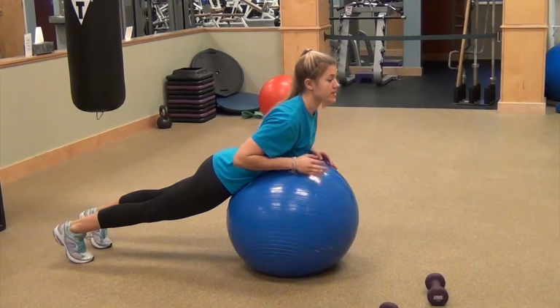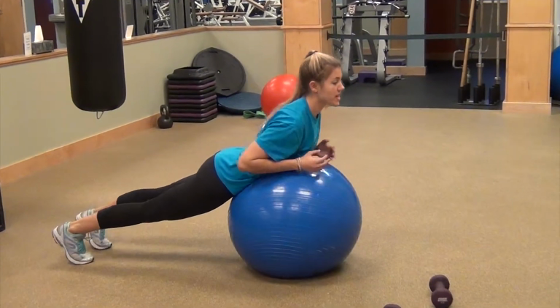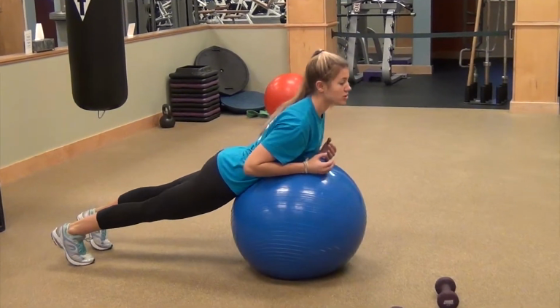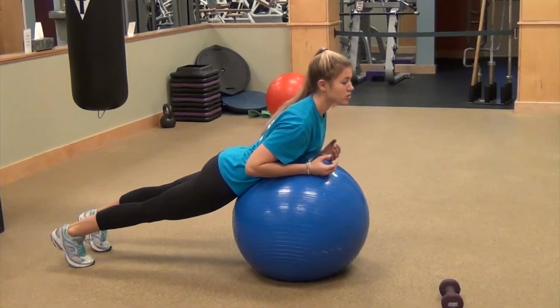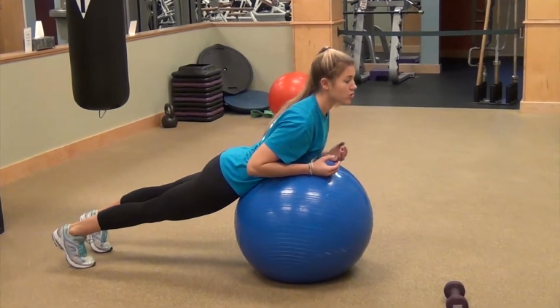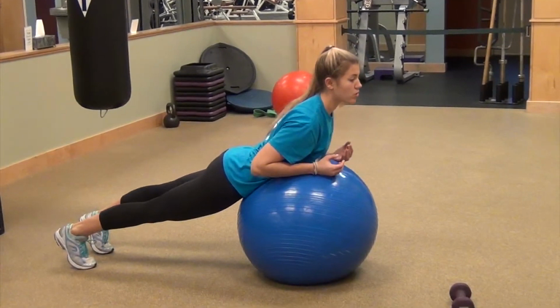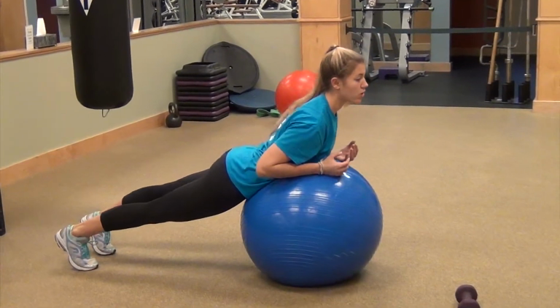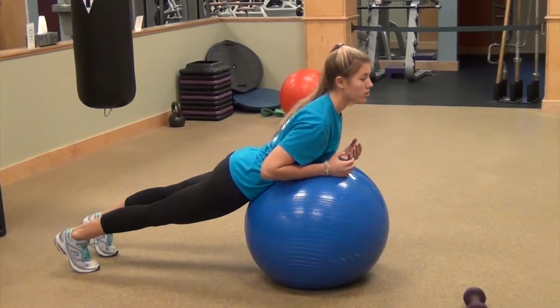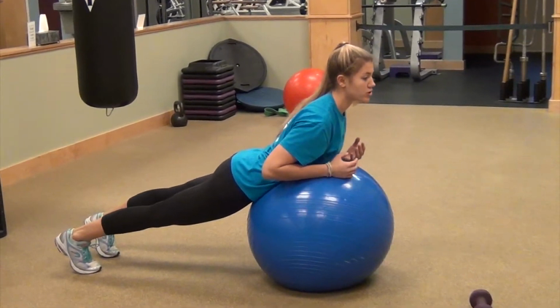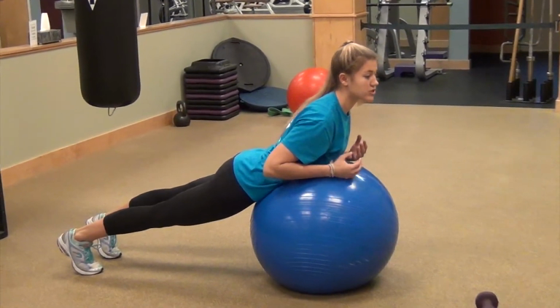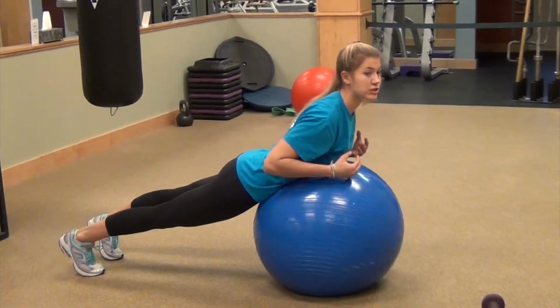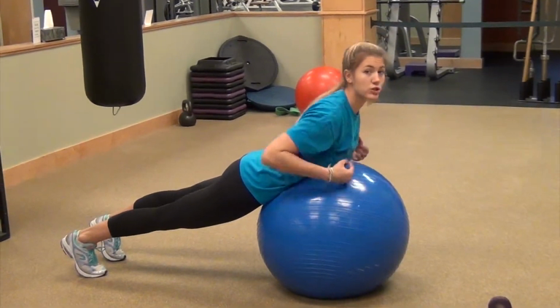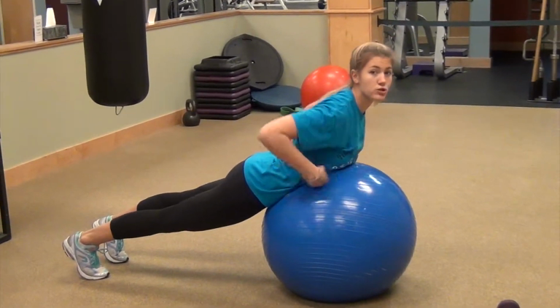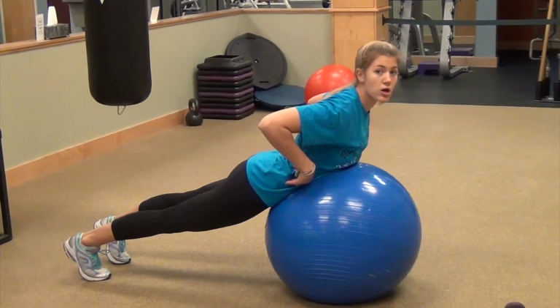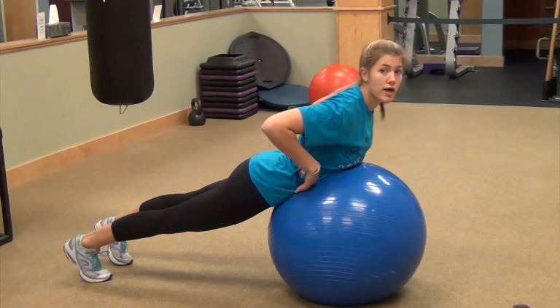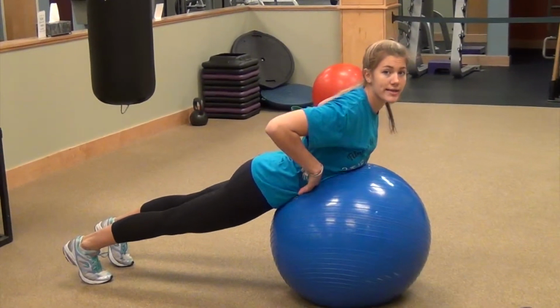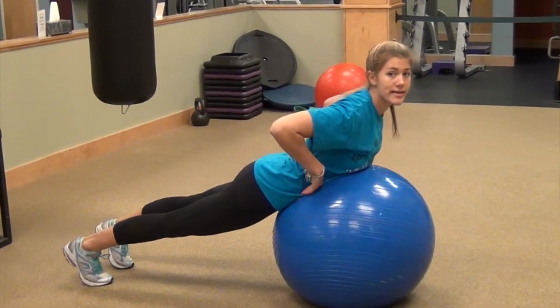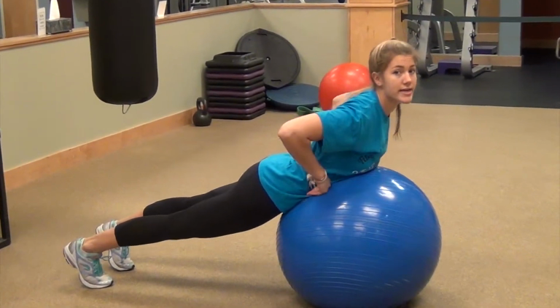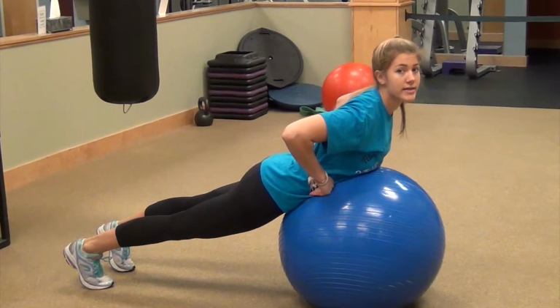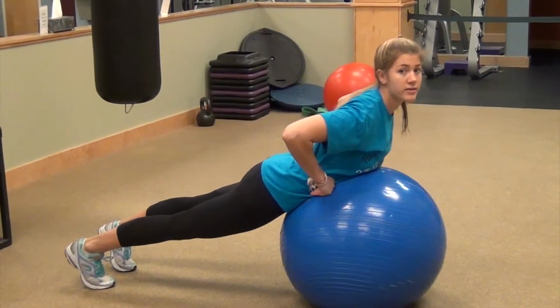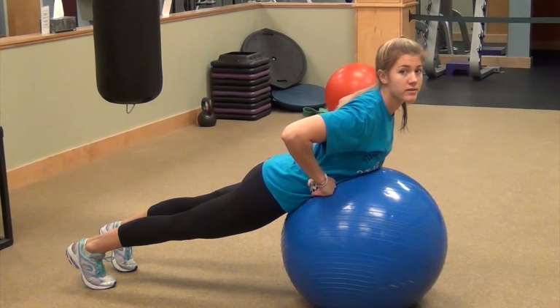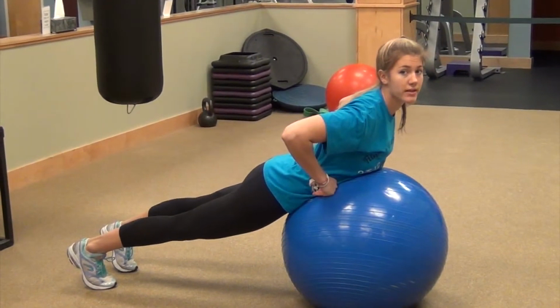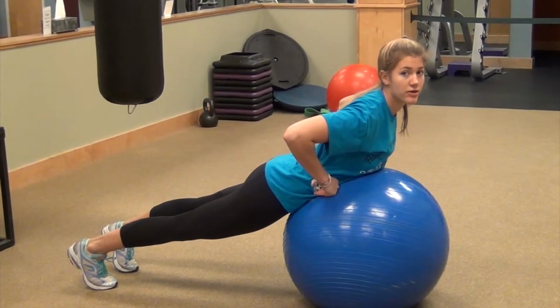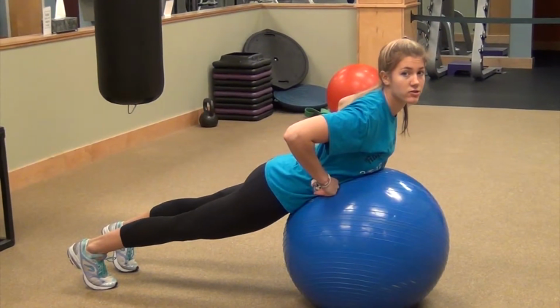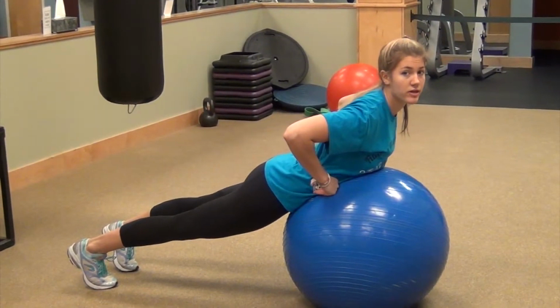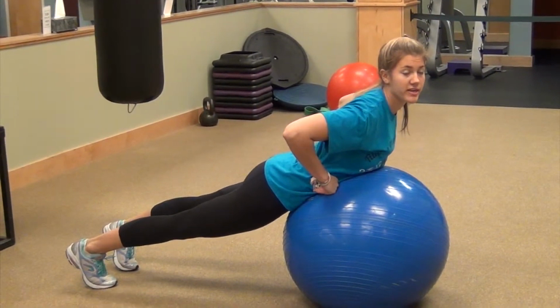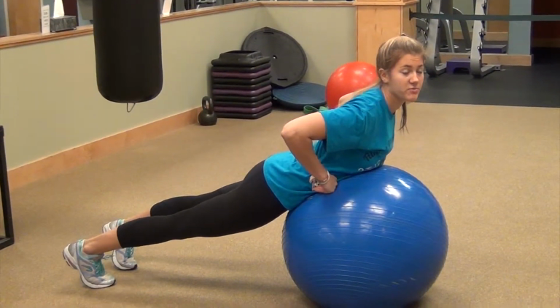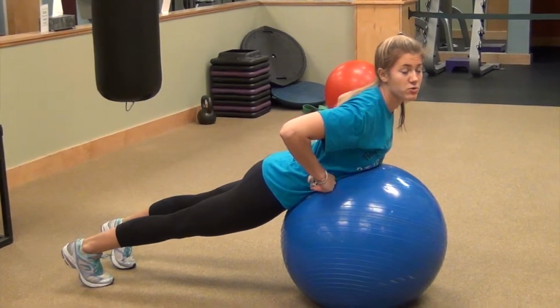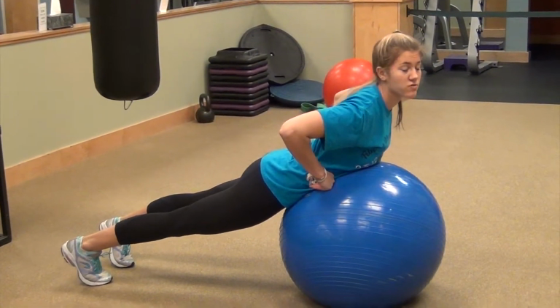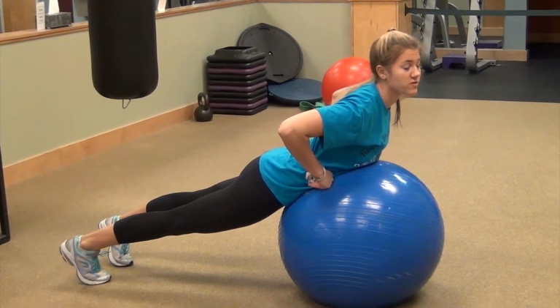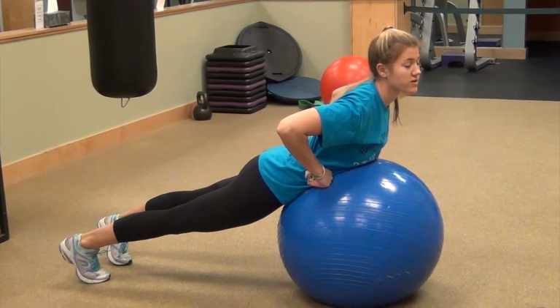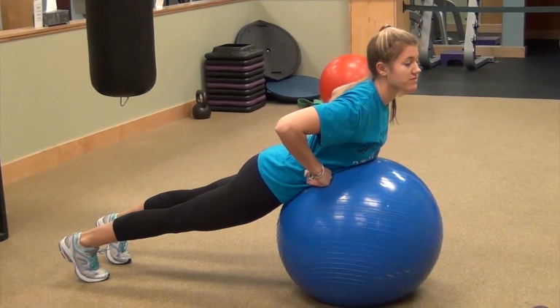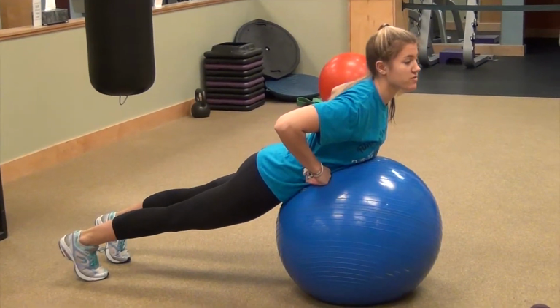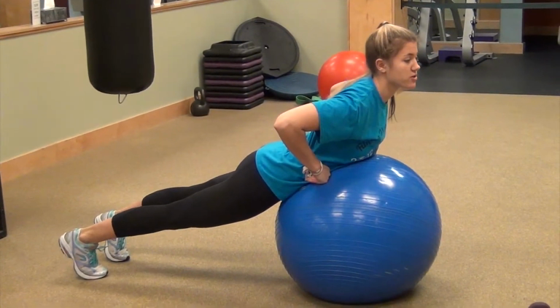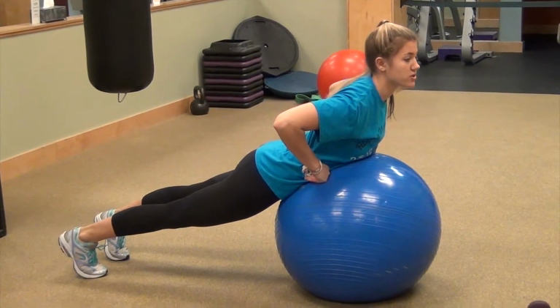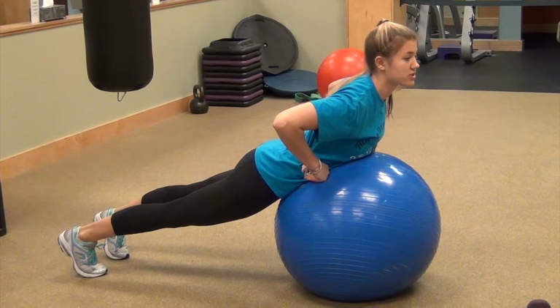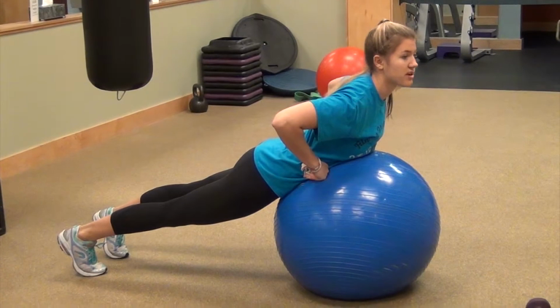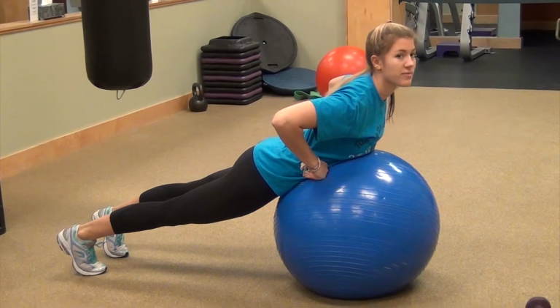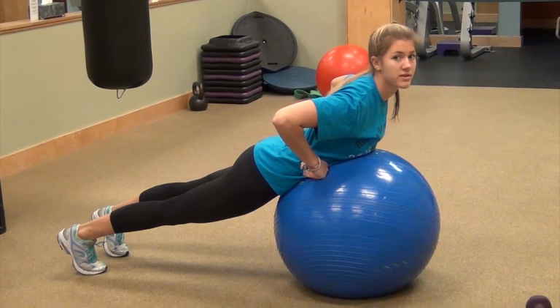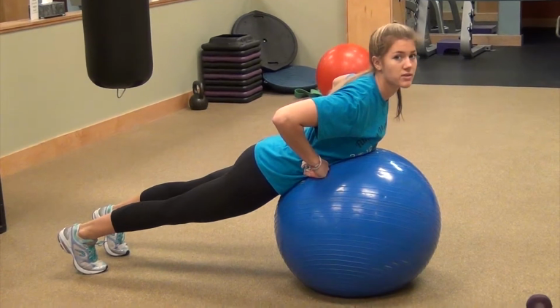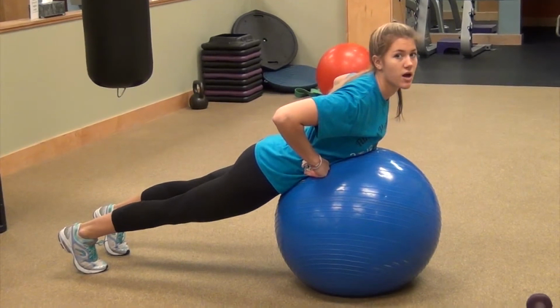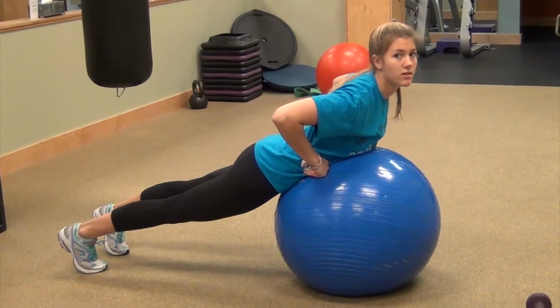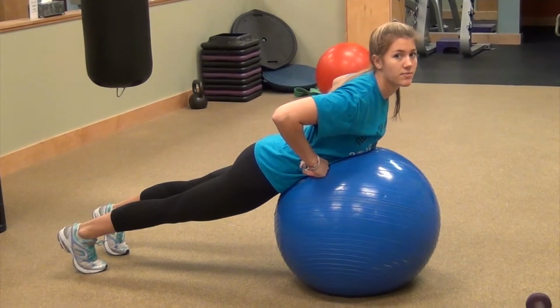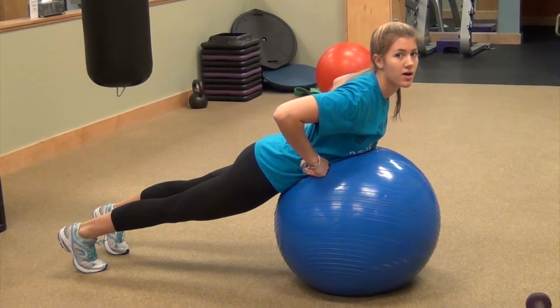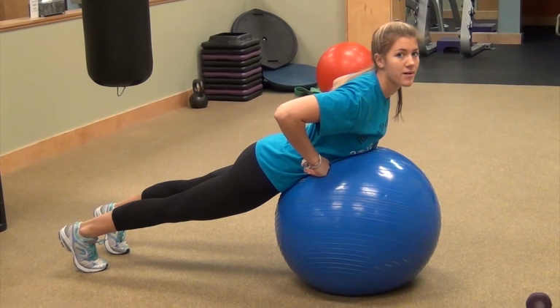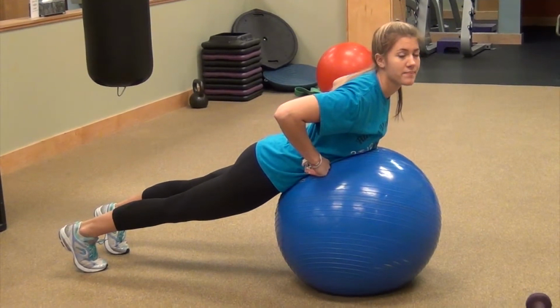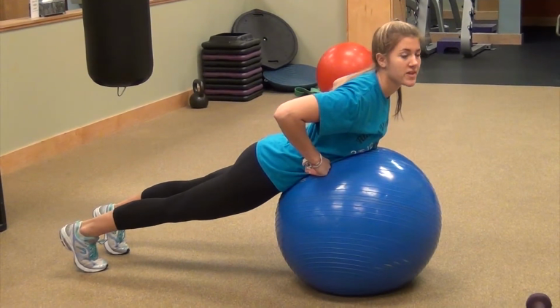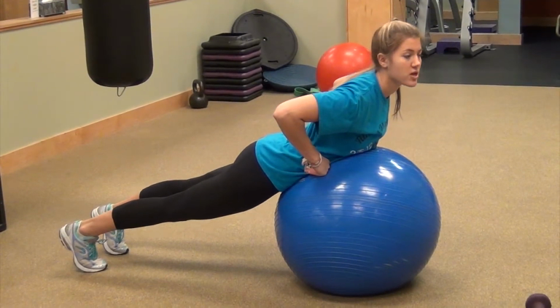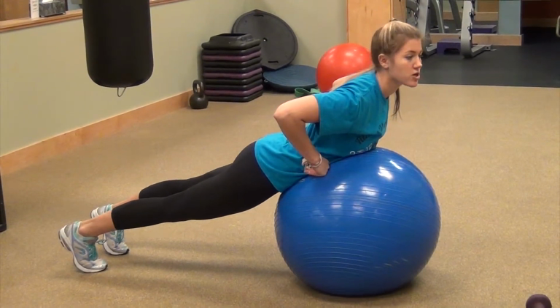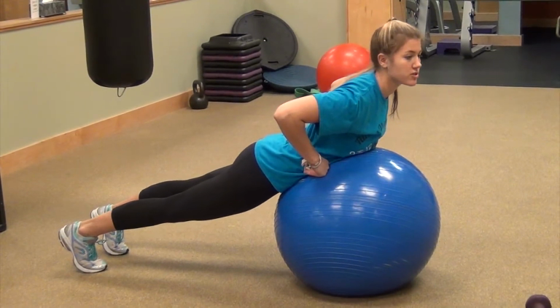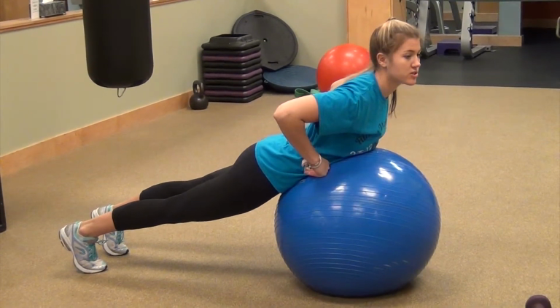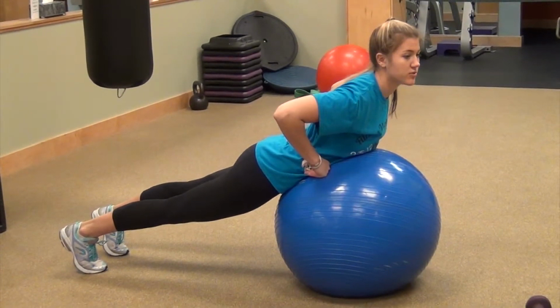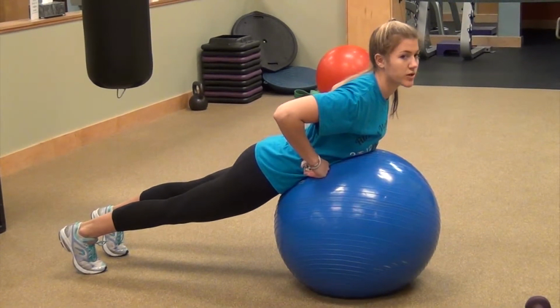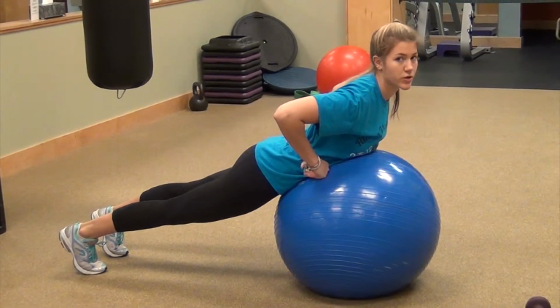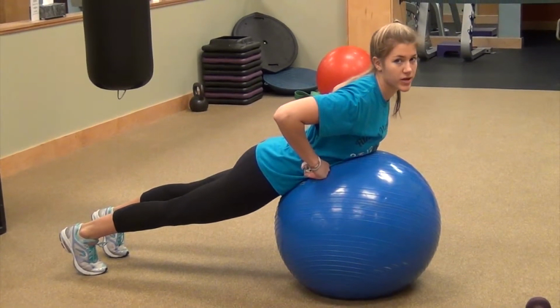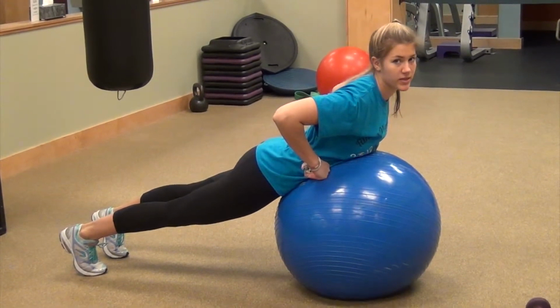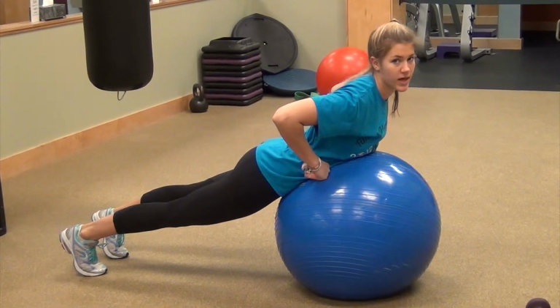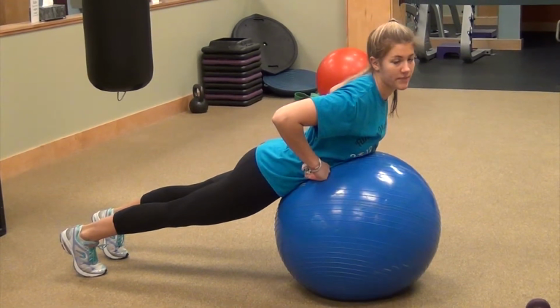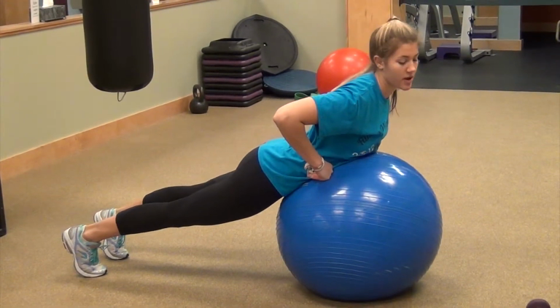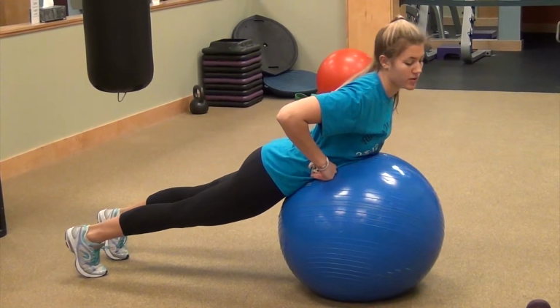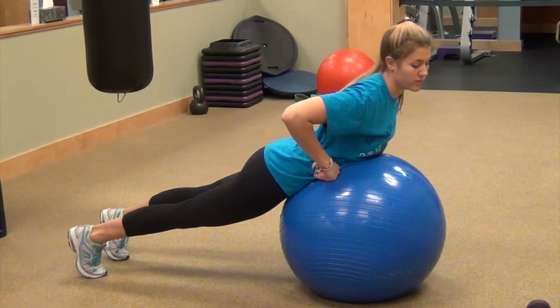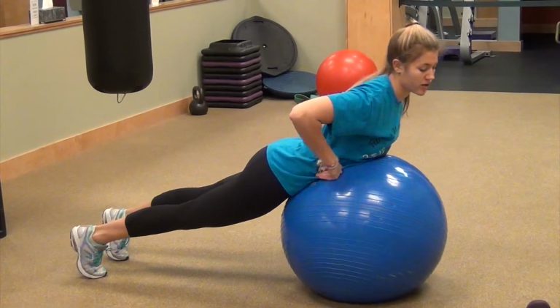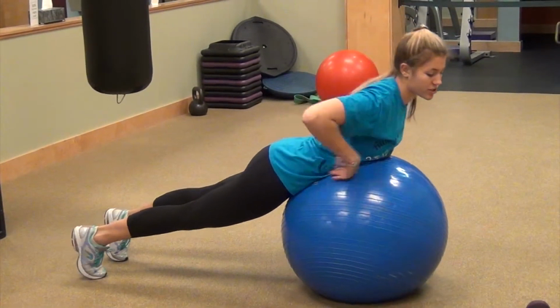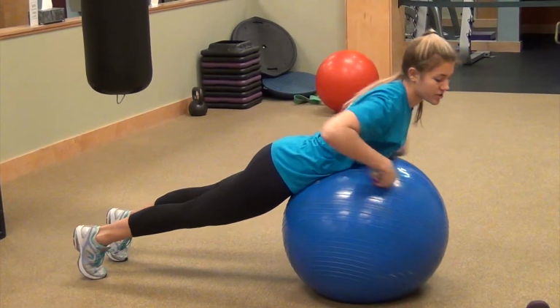You engage your core, you're still drawing in — that drawing in maneuver — even though your stomach is on the ball, you still want to create that abdominal pressure.